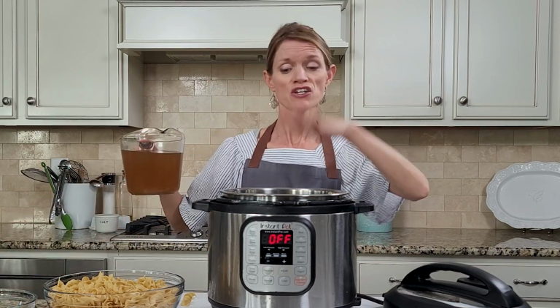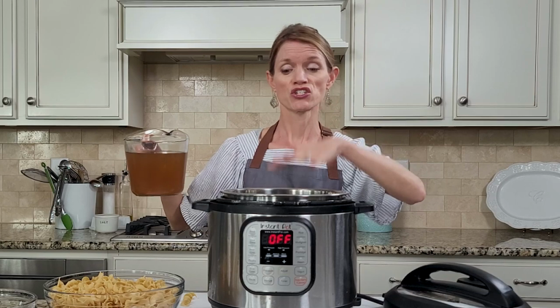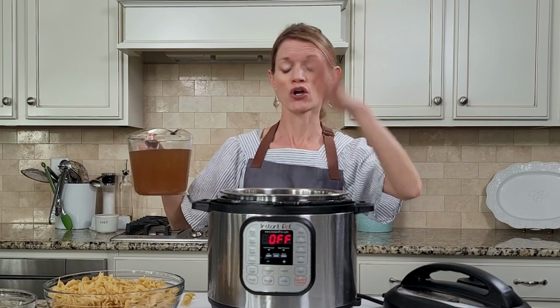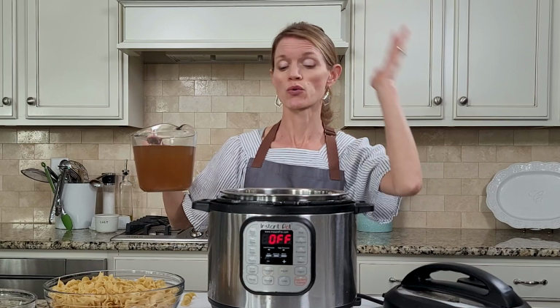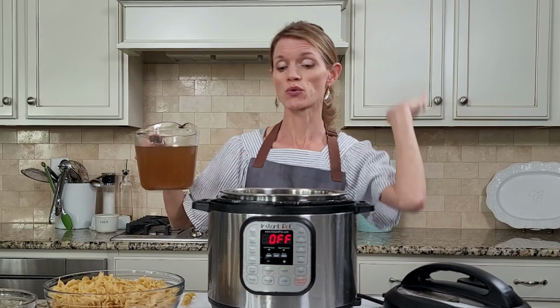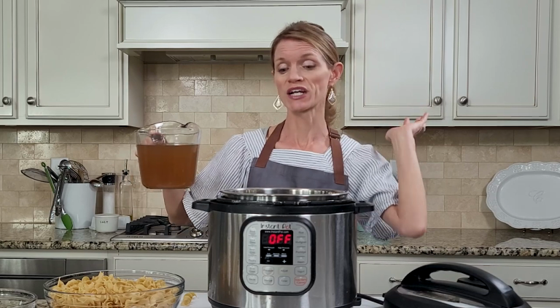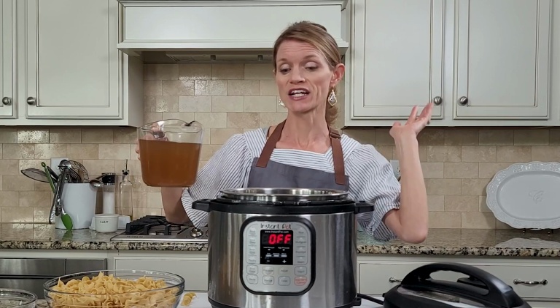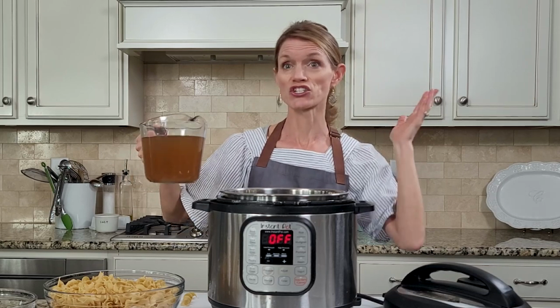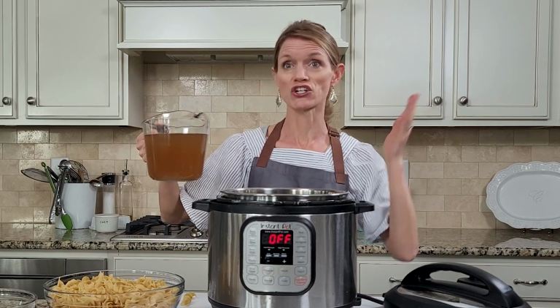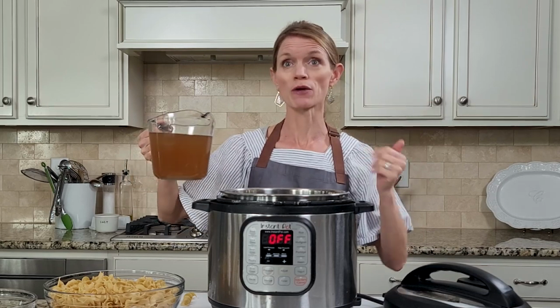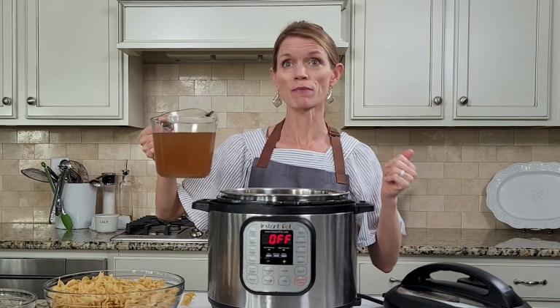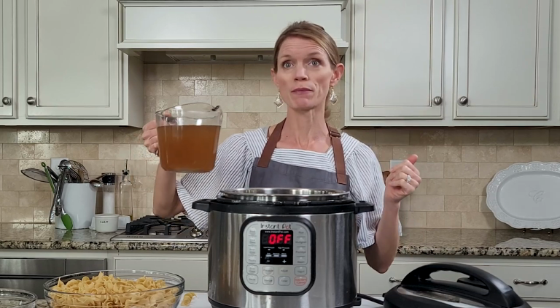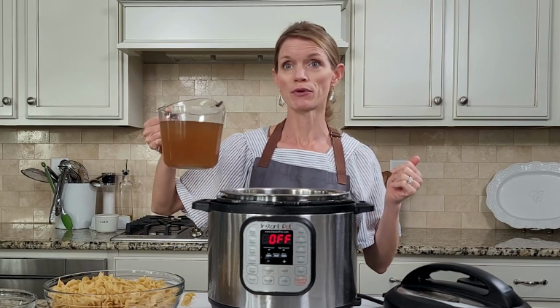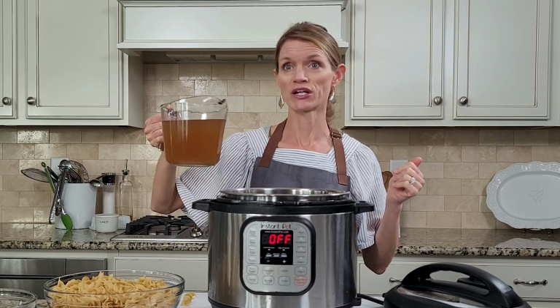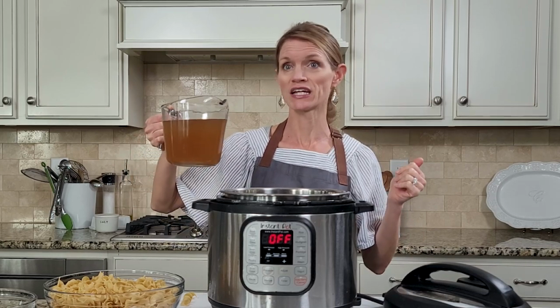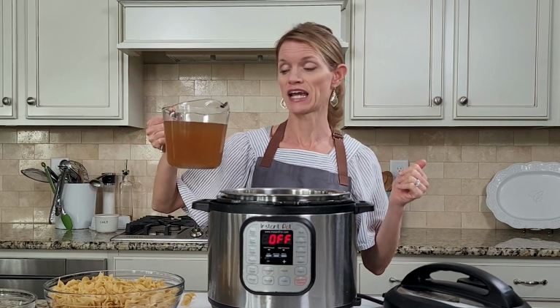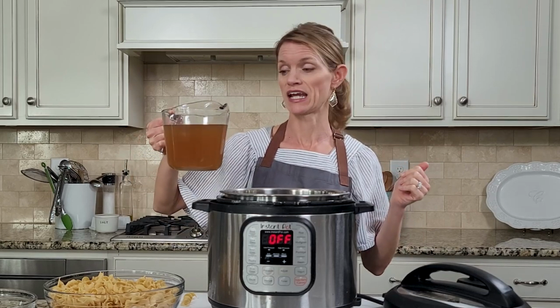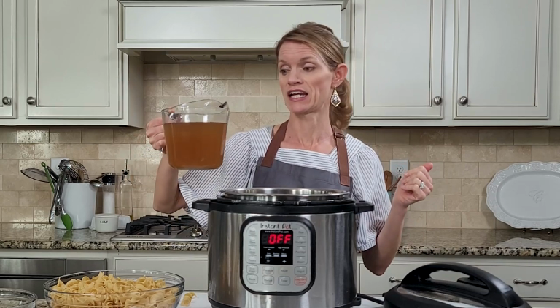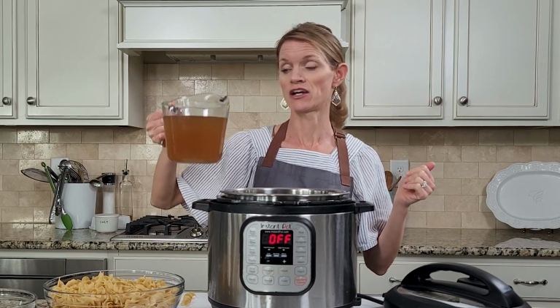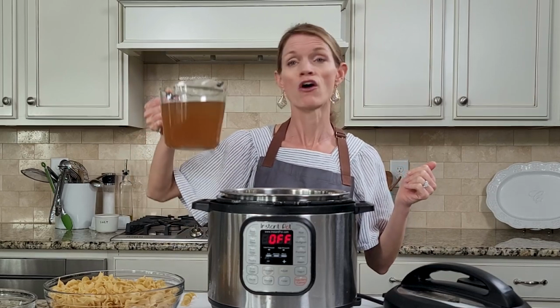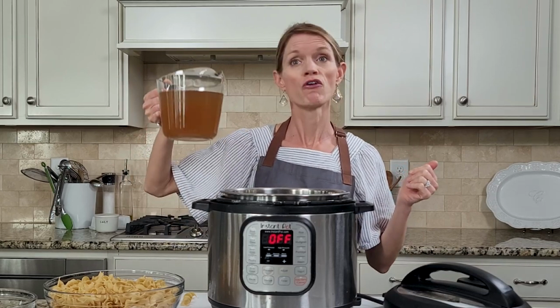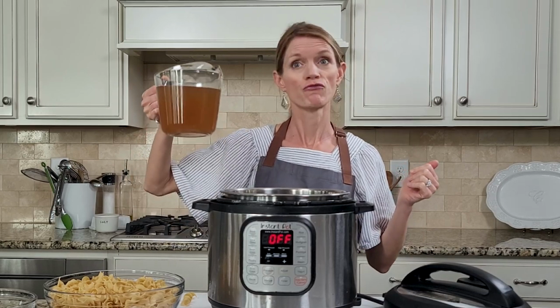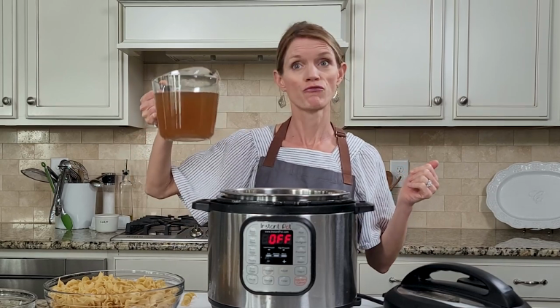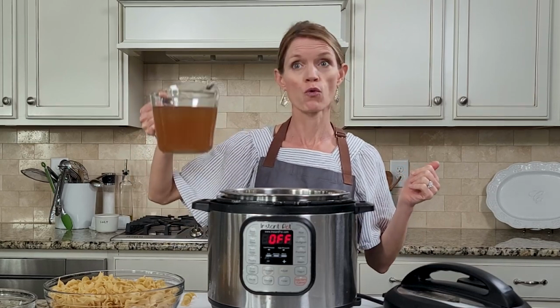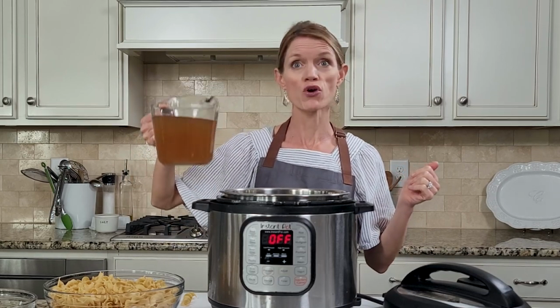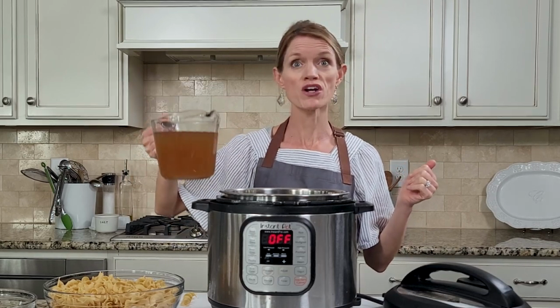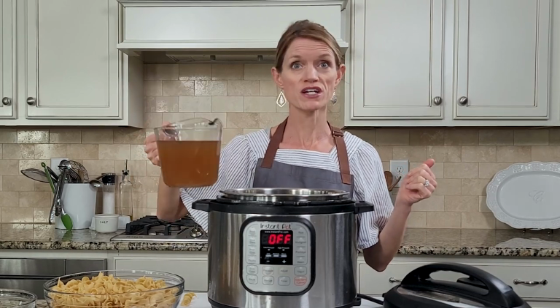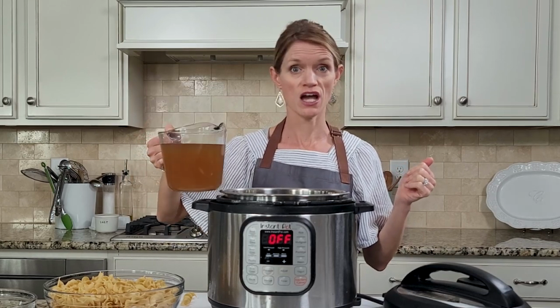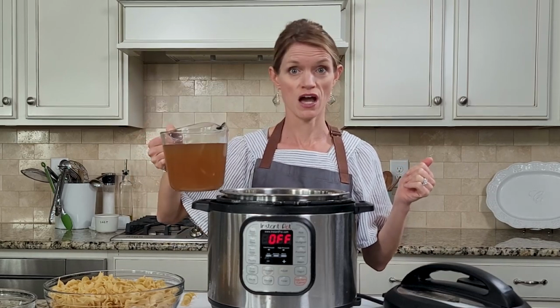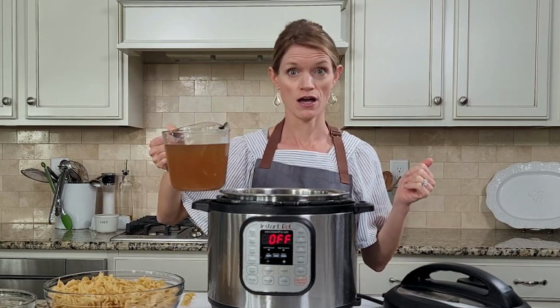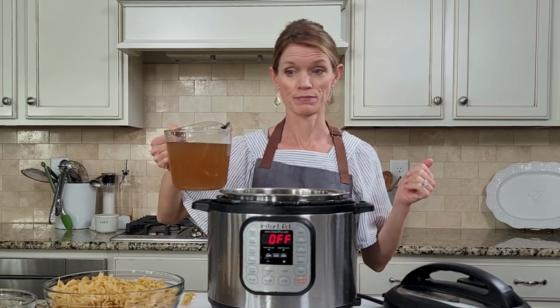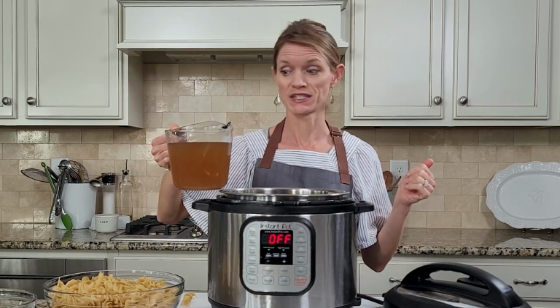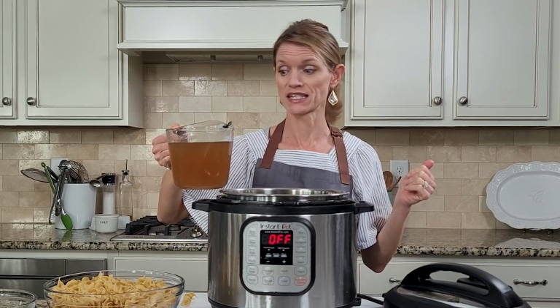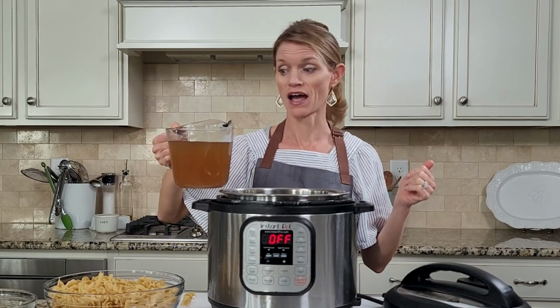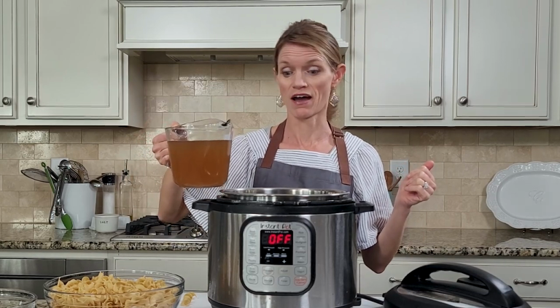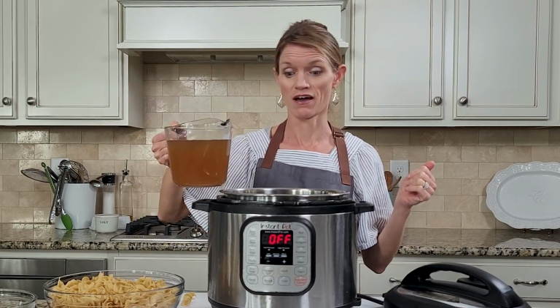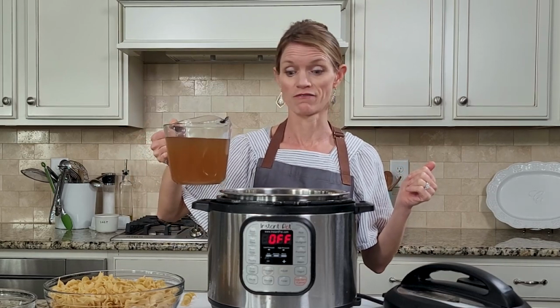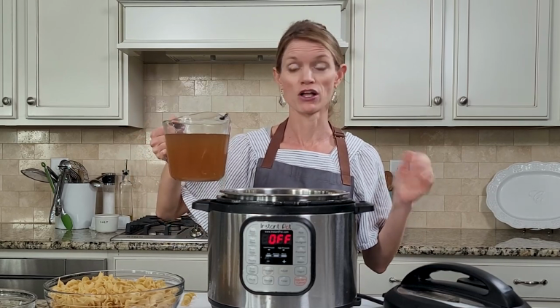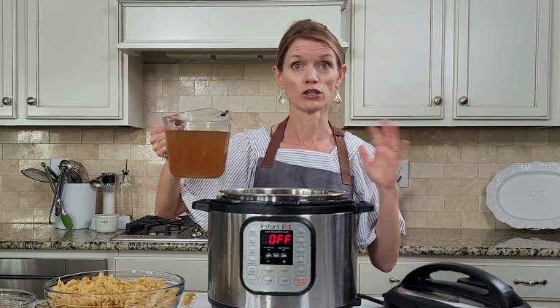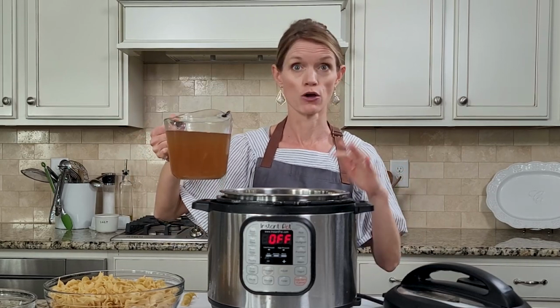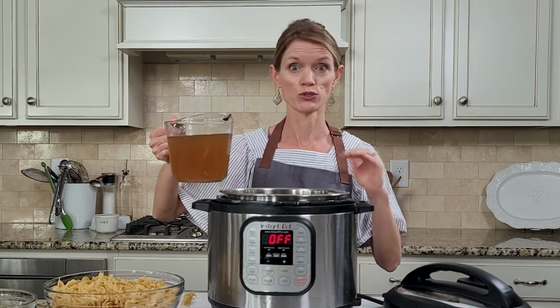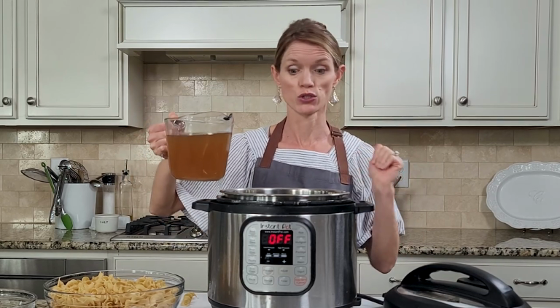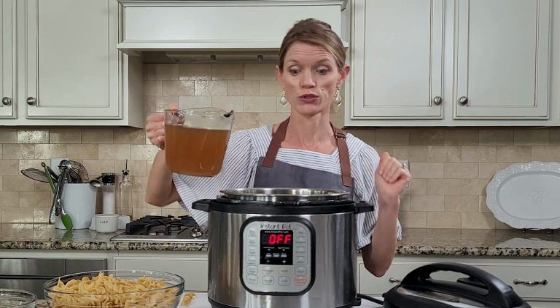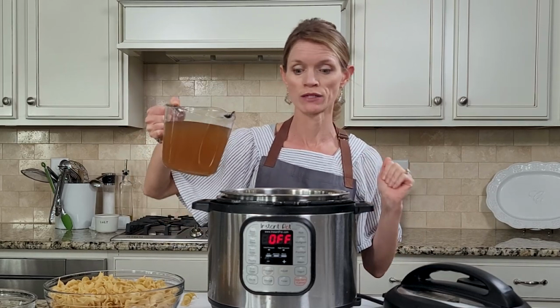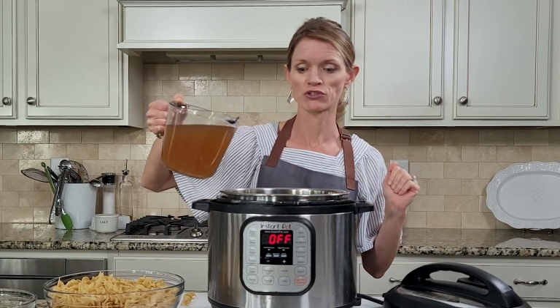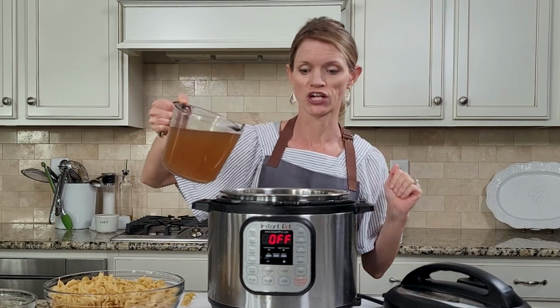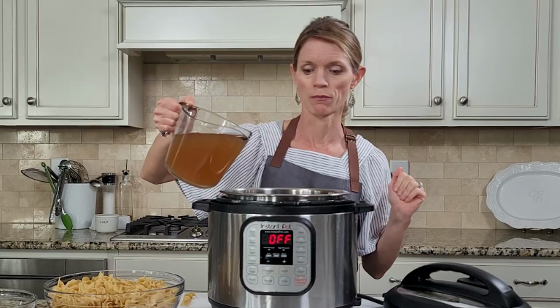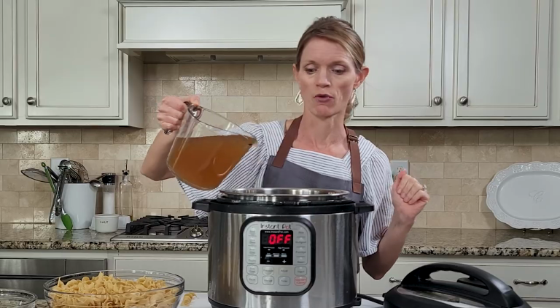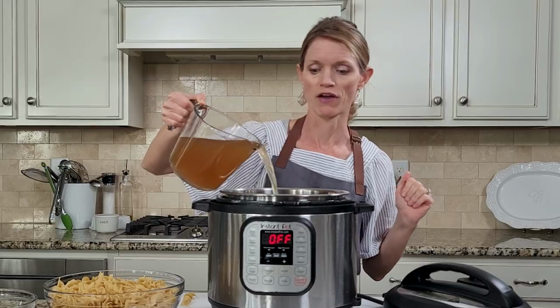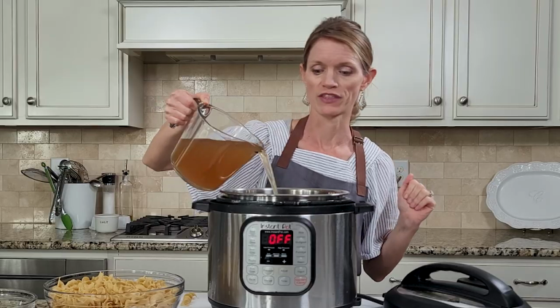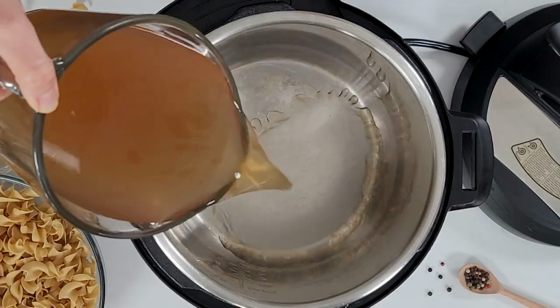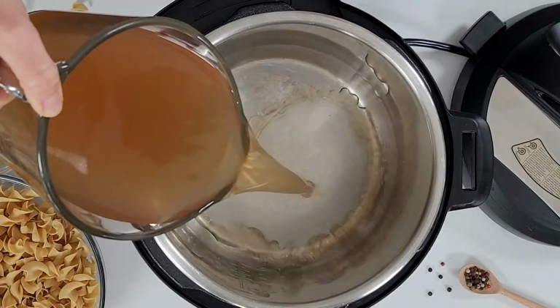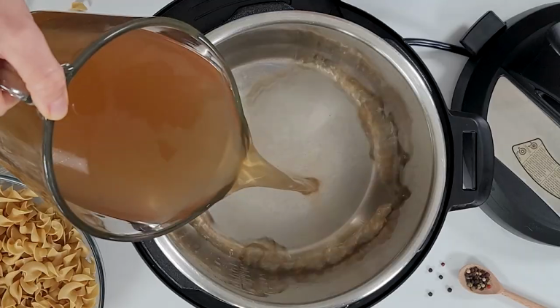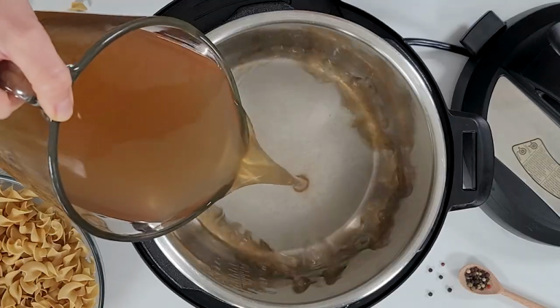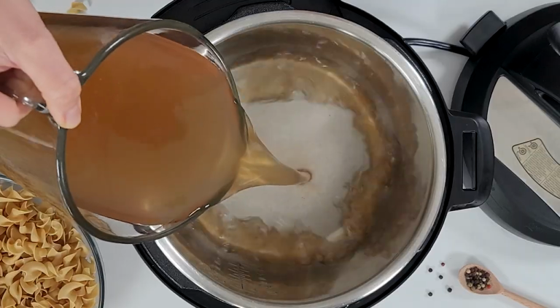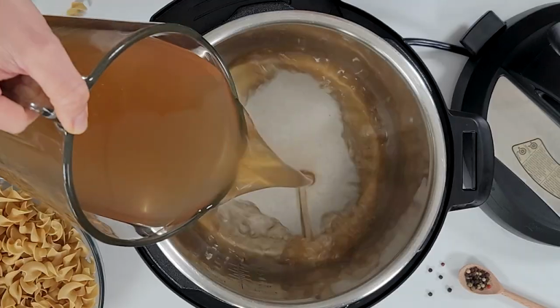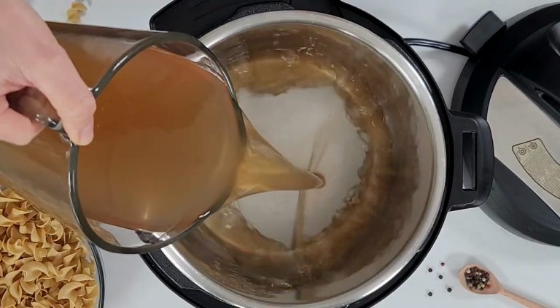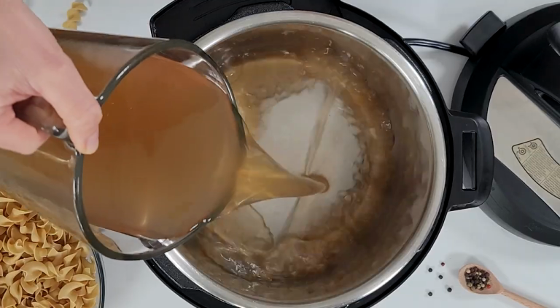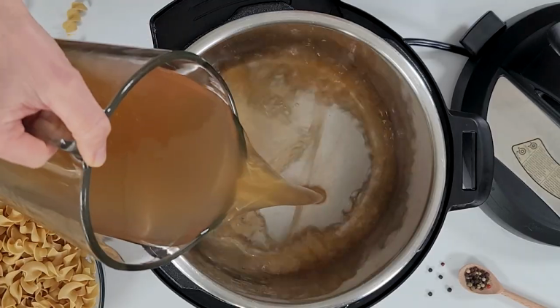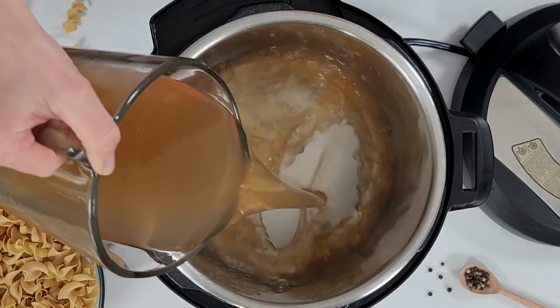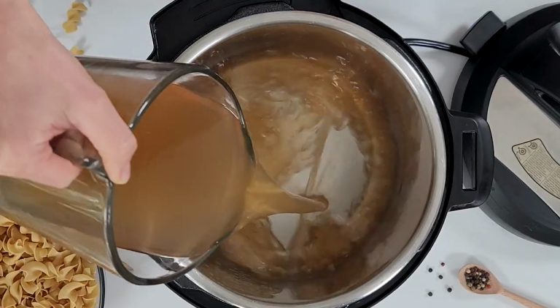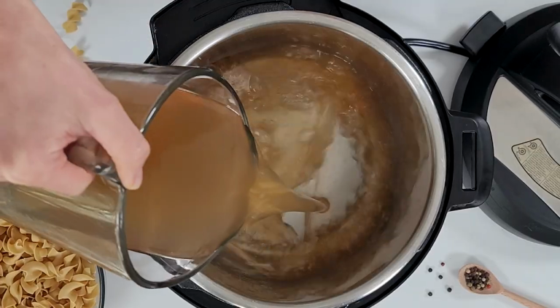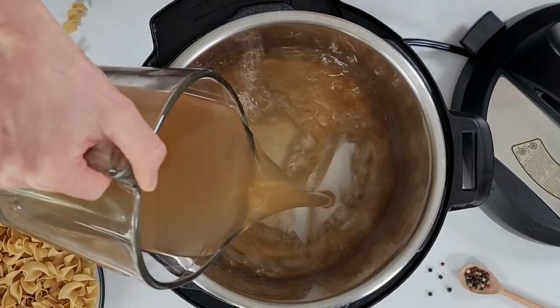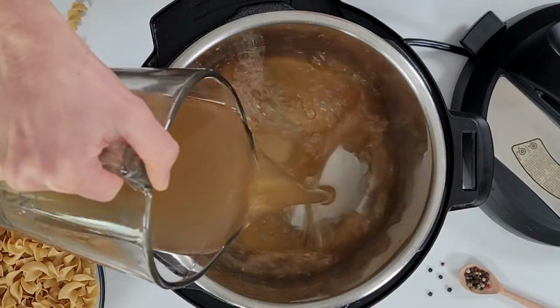So we're going to start by putting in four cups of low-sodium chicken broth into our Instant Pot.